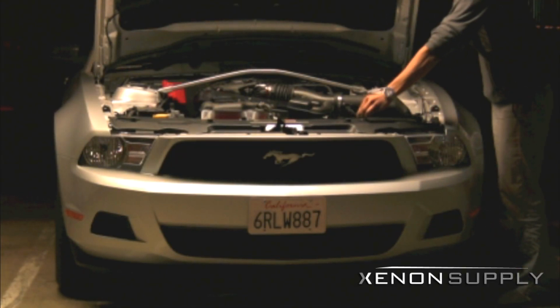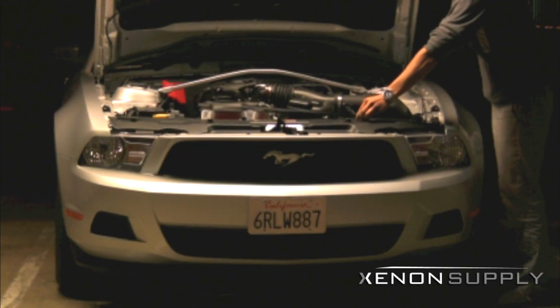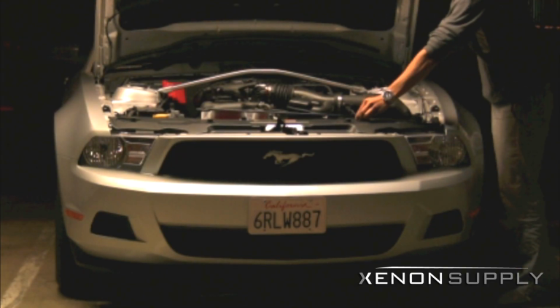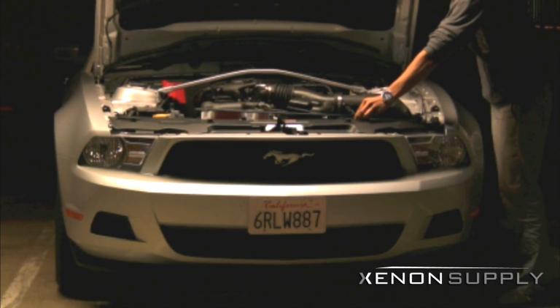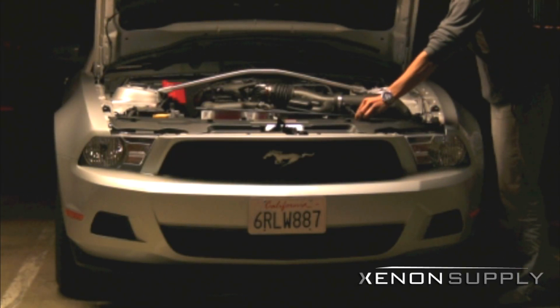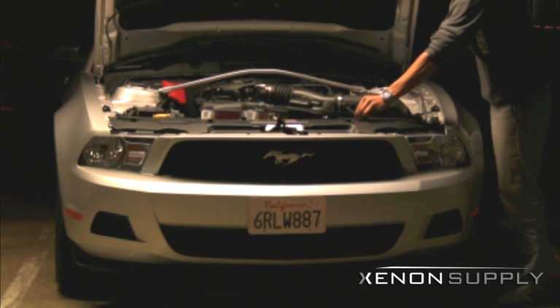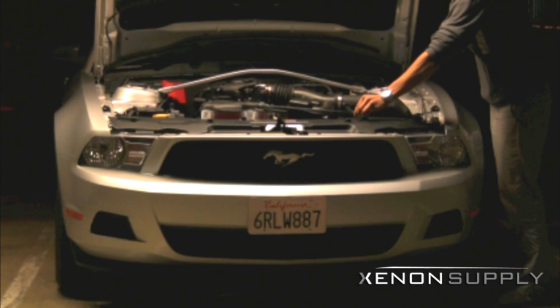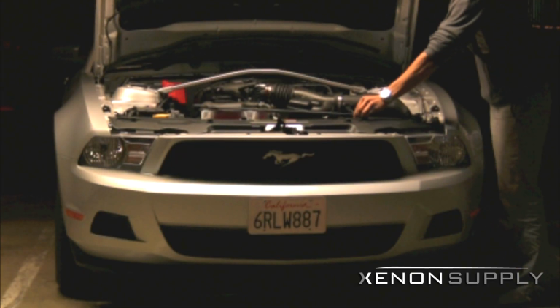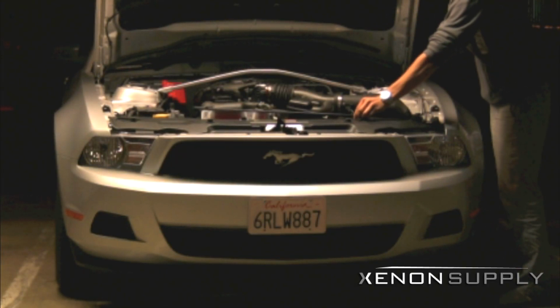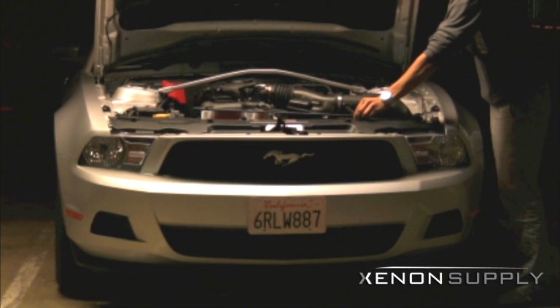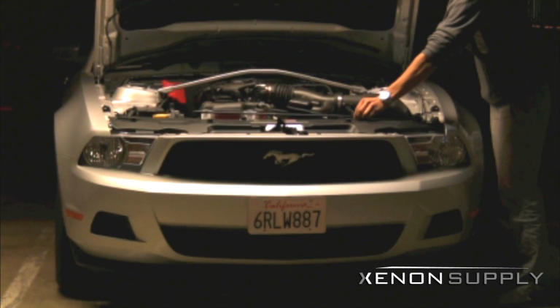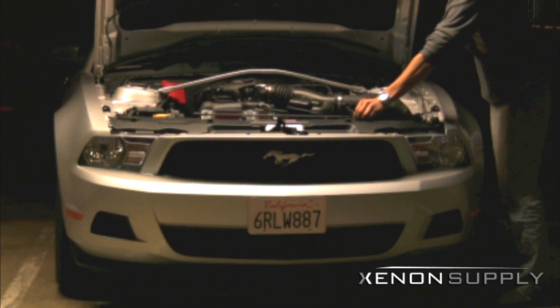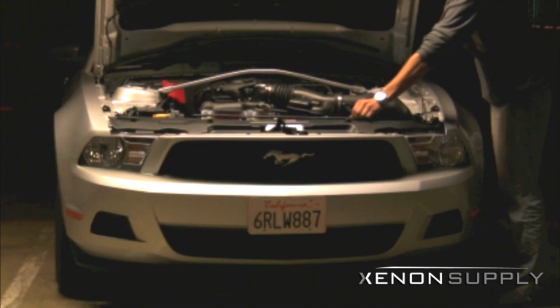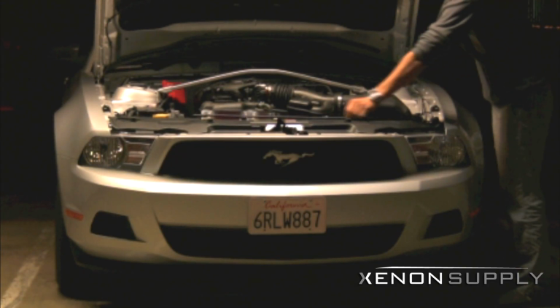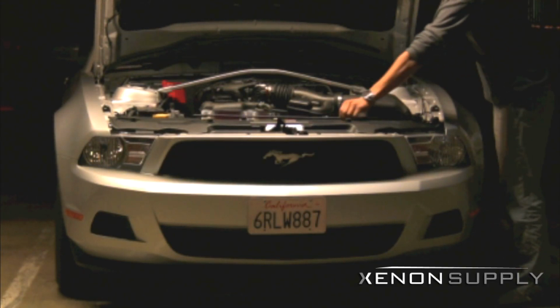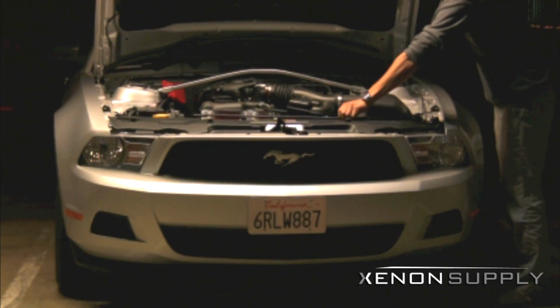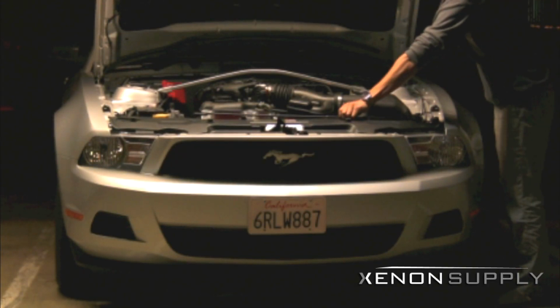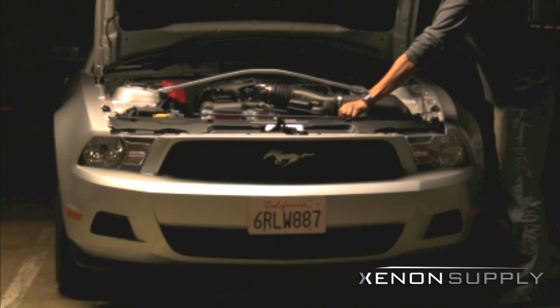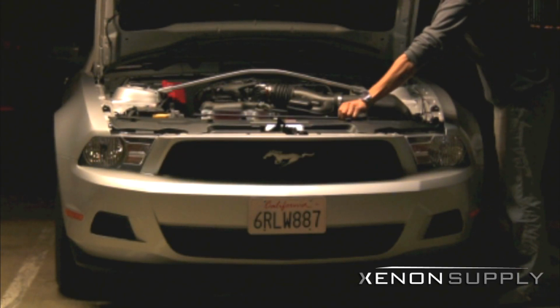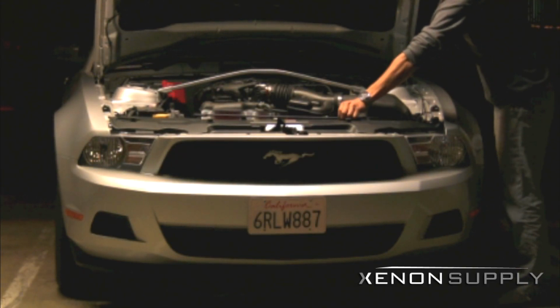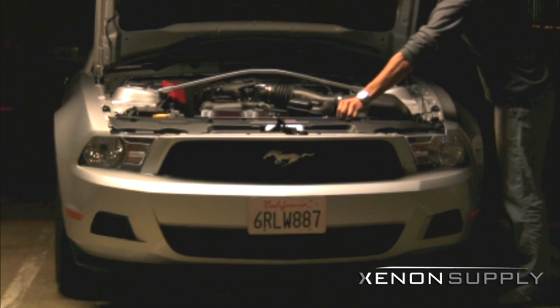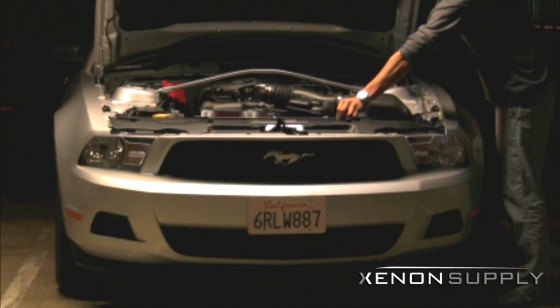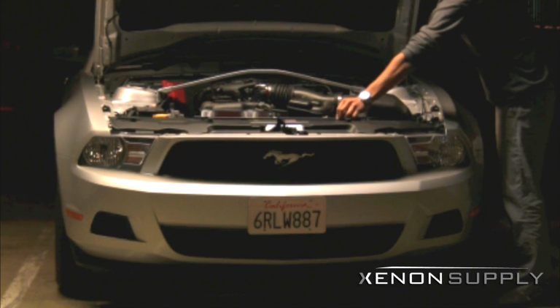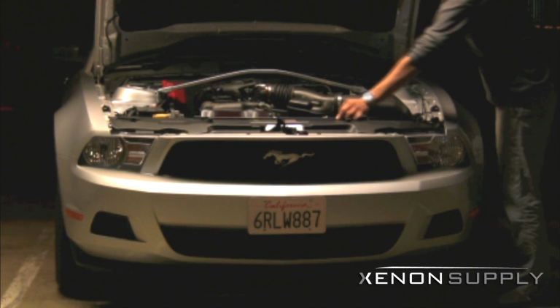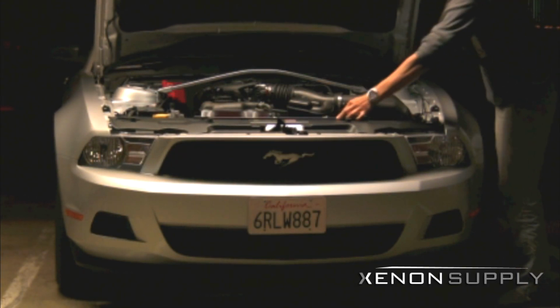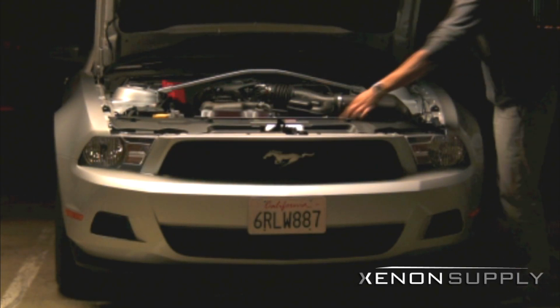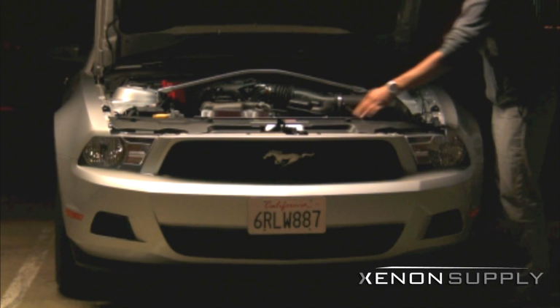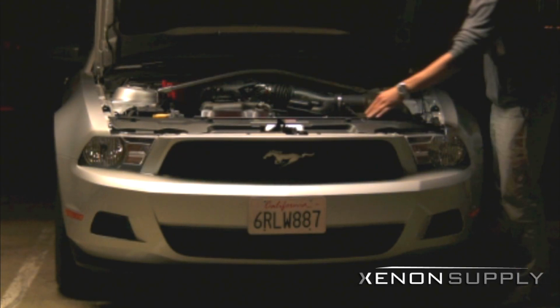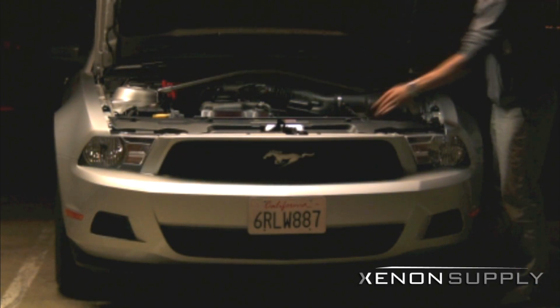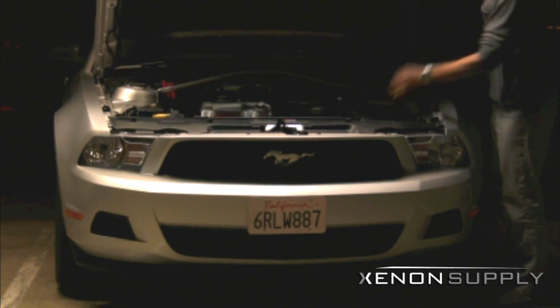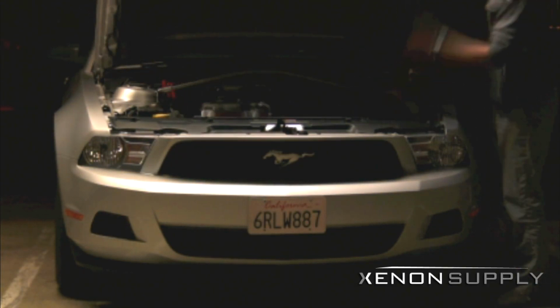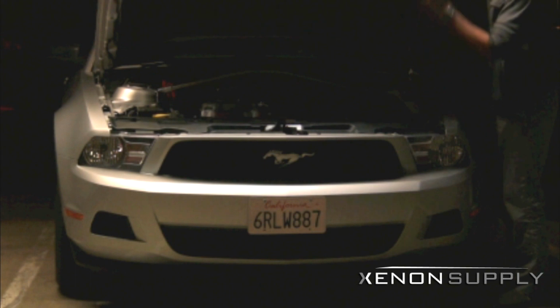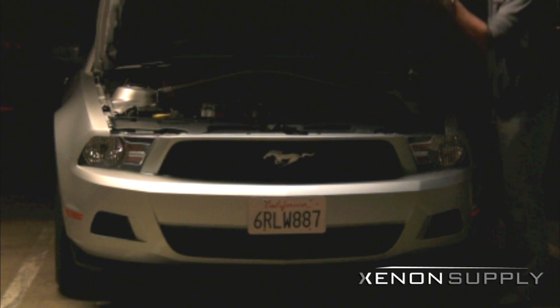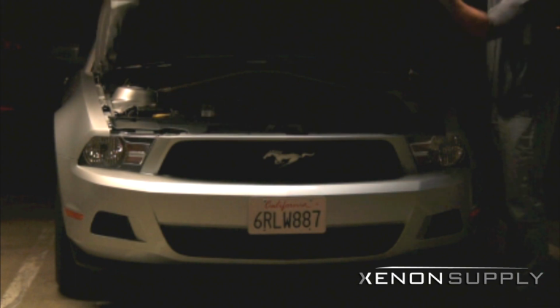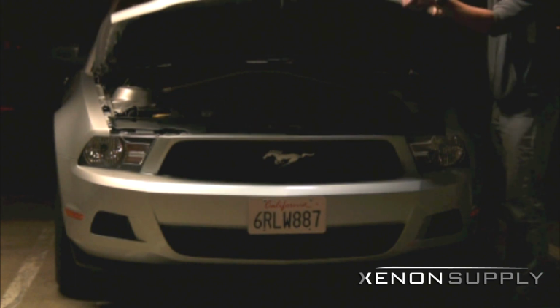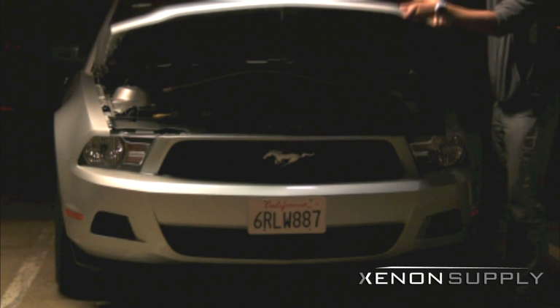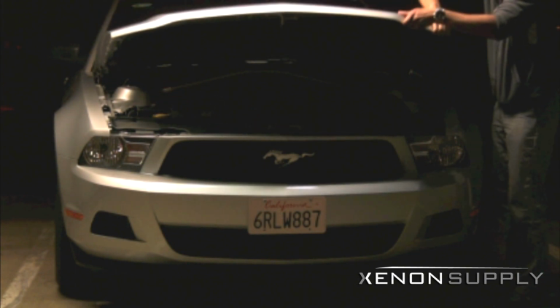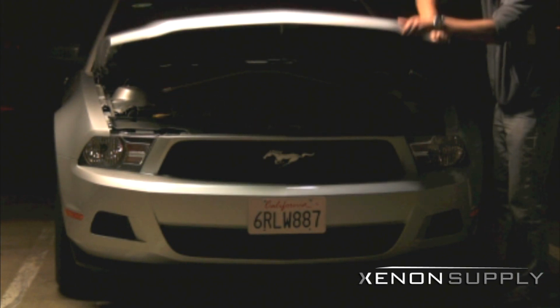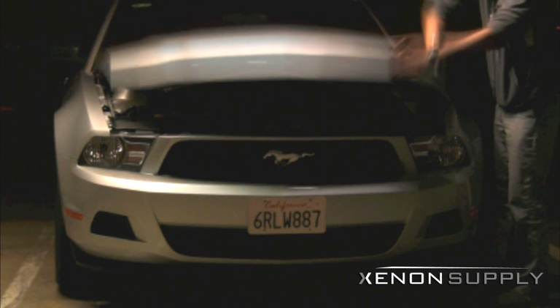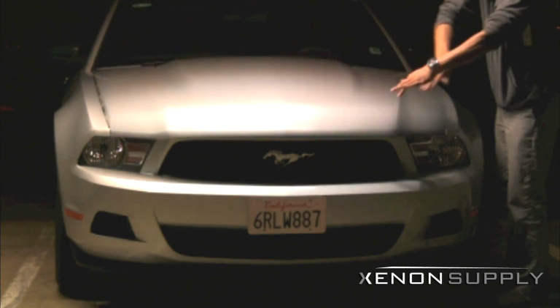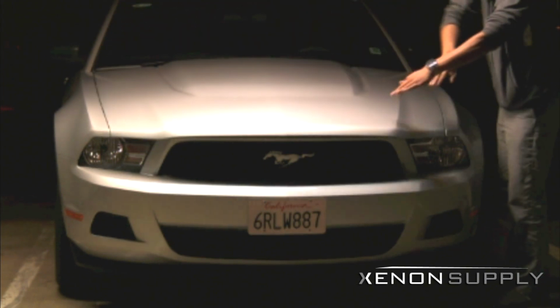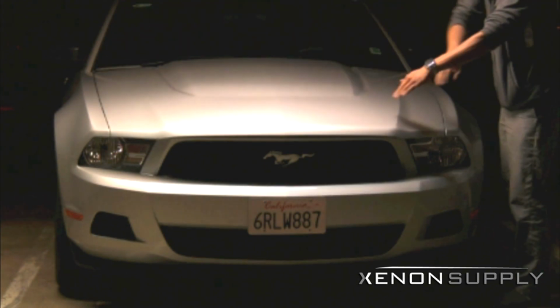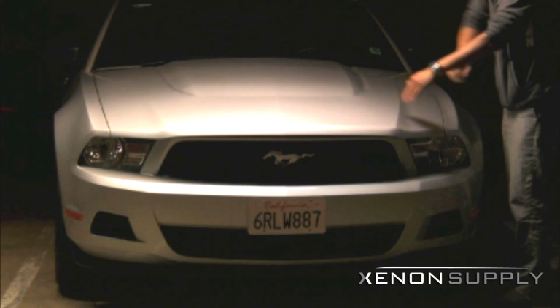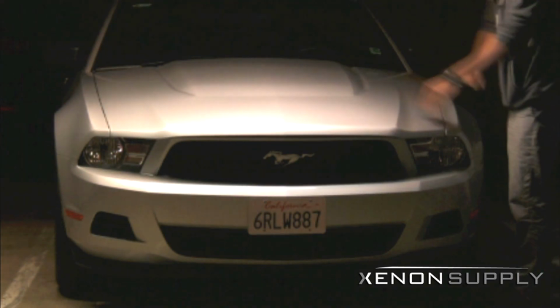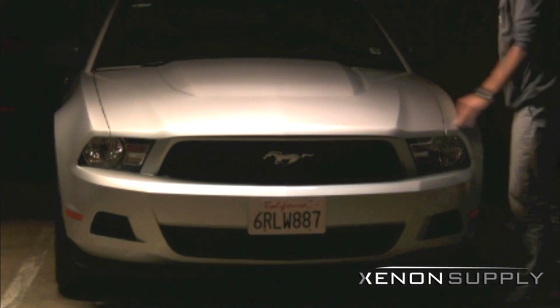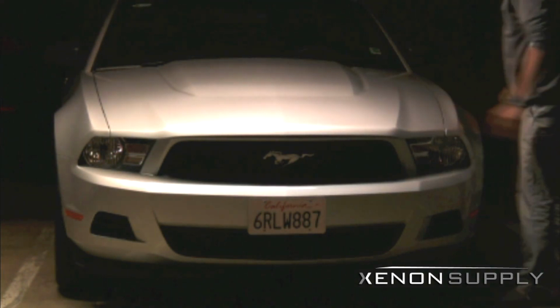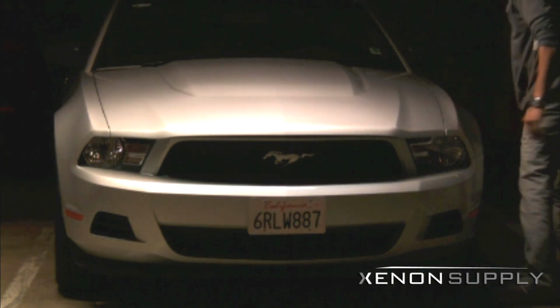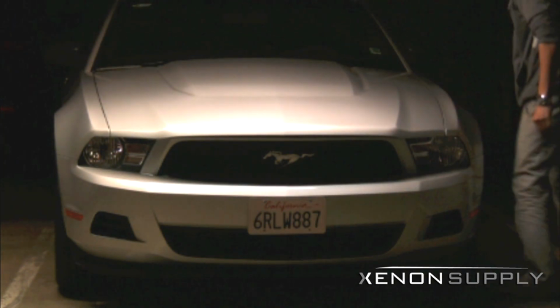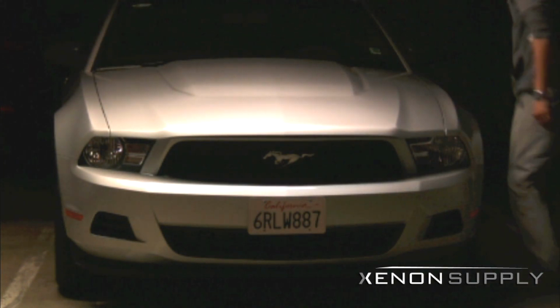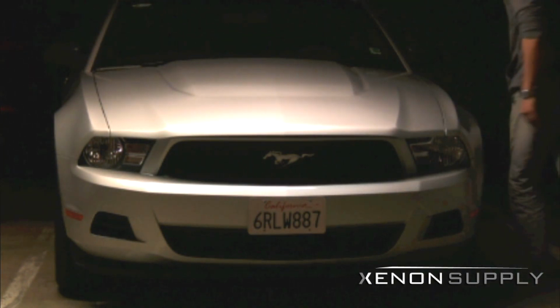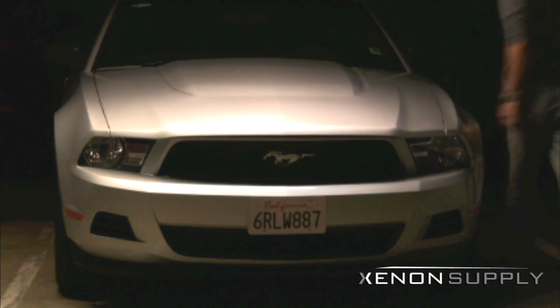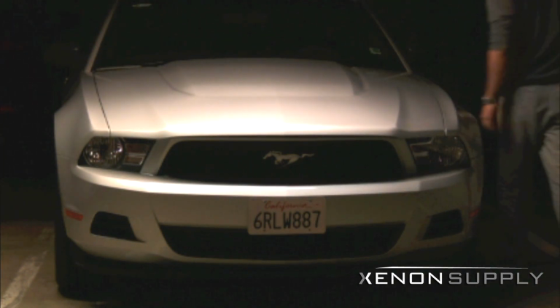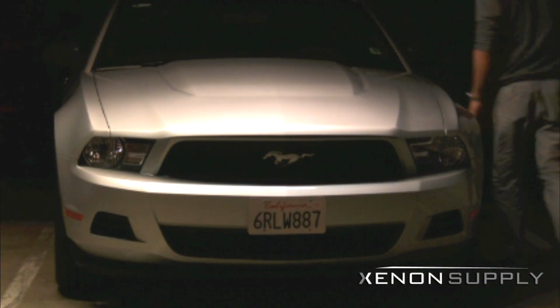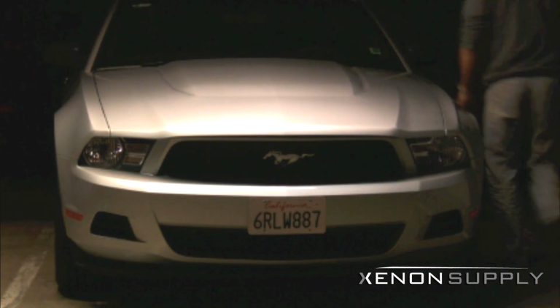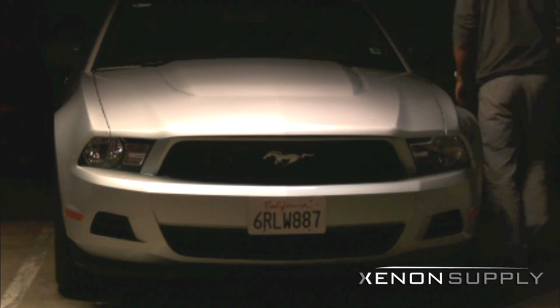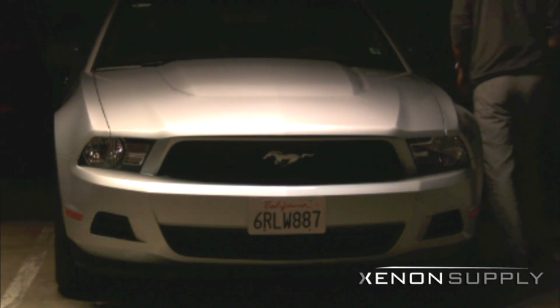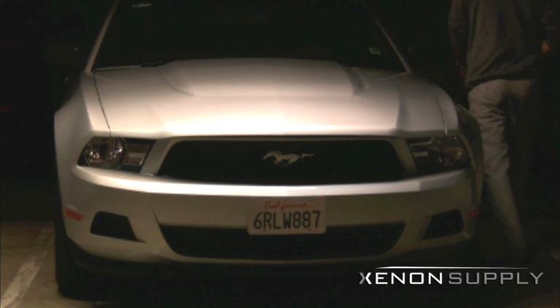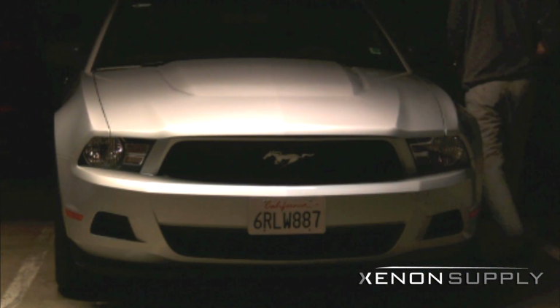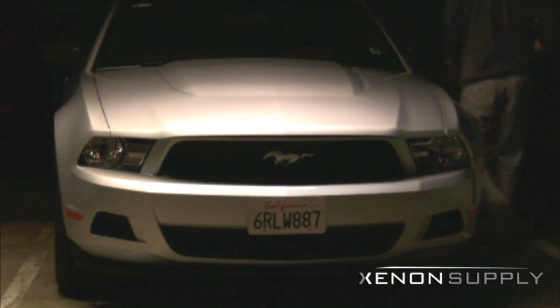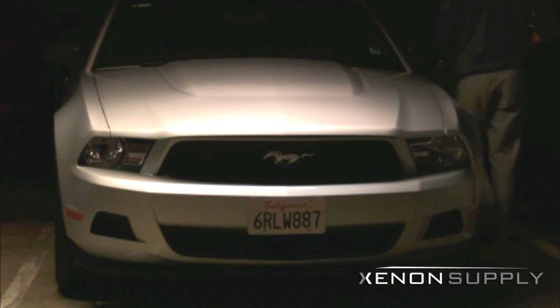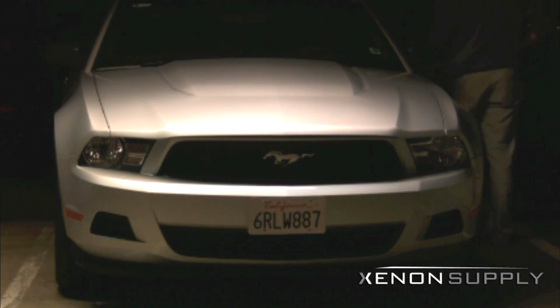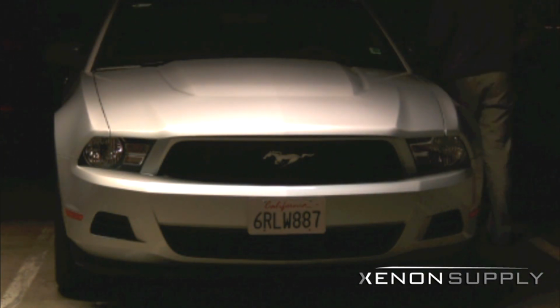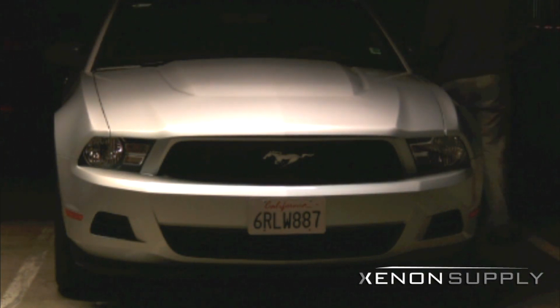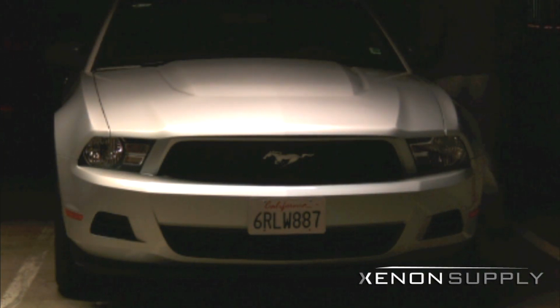Now that the installation is complete, we can go ahead and check out these new lights. Make sure to double check all your connections before closing the hood.